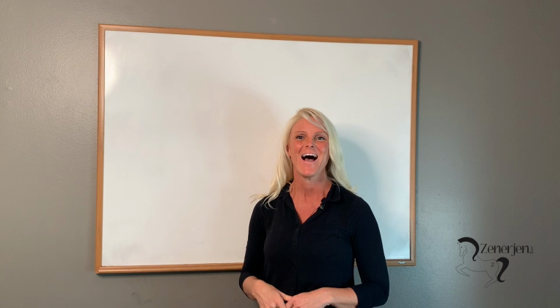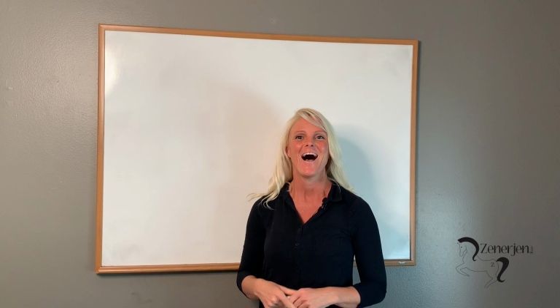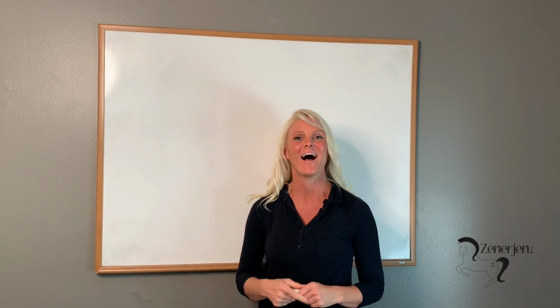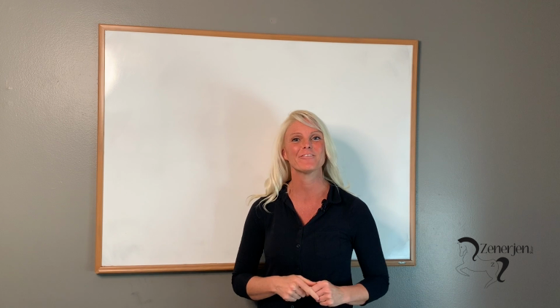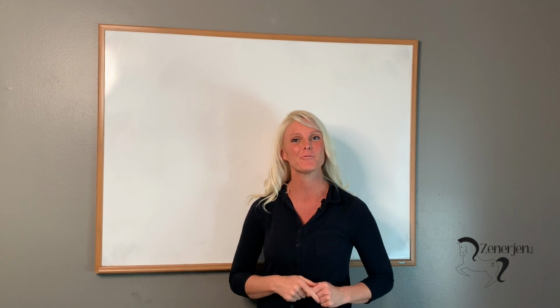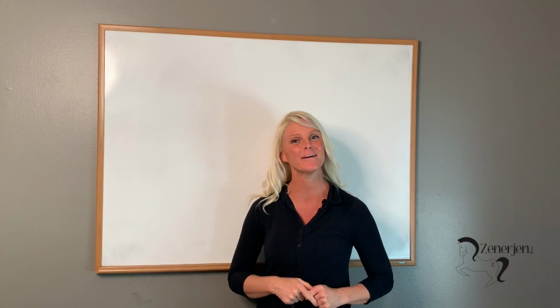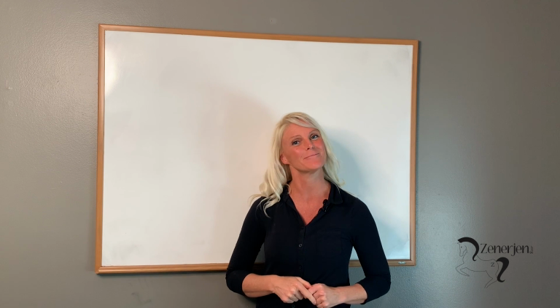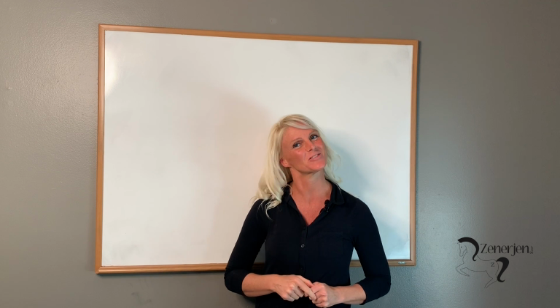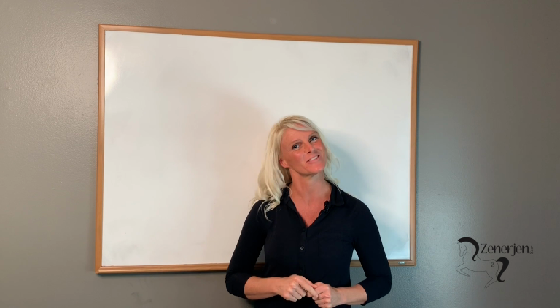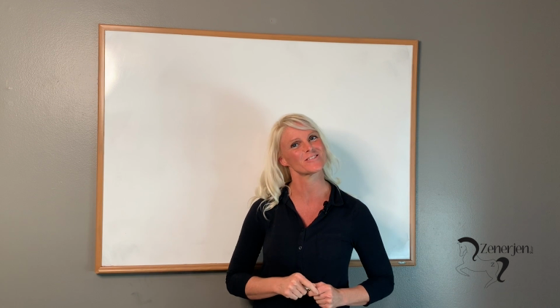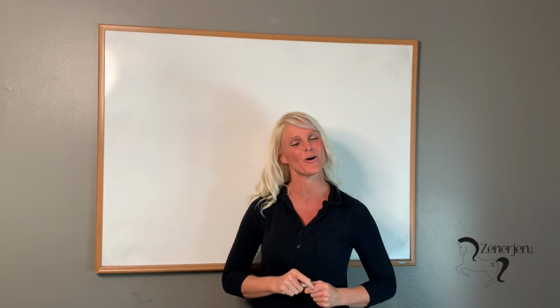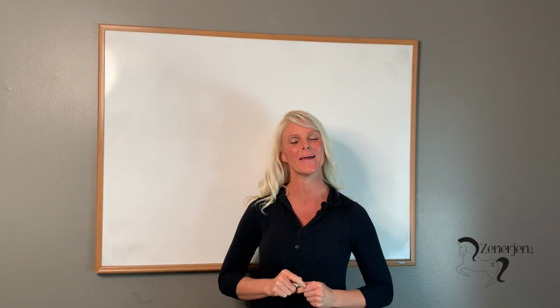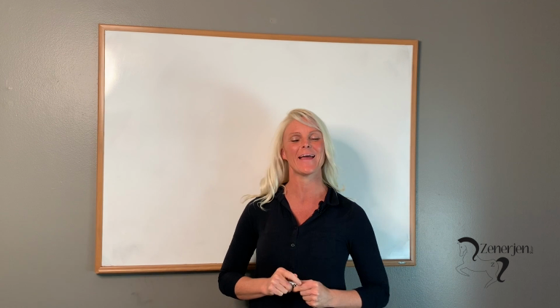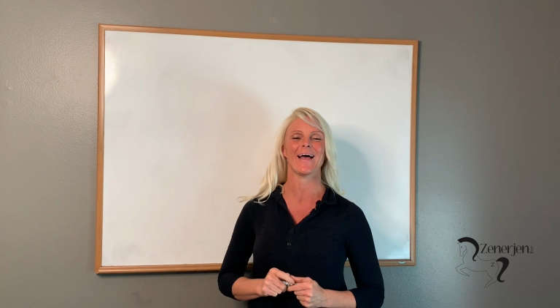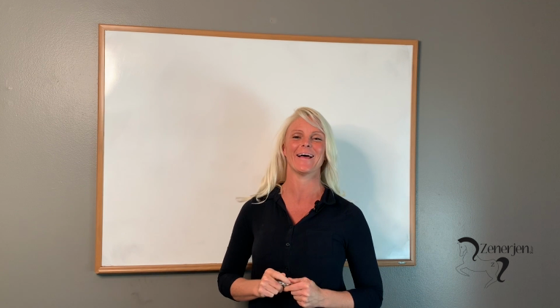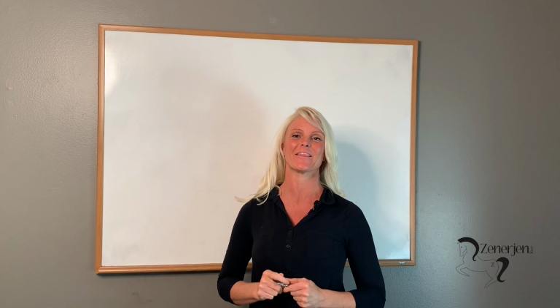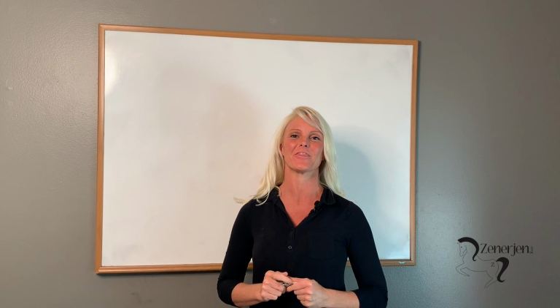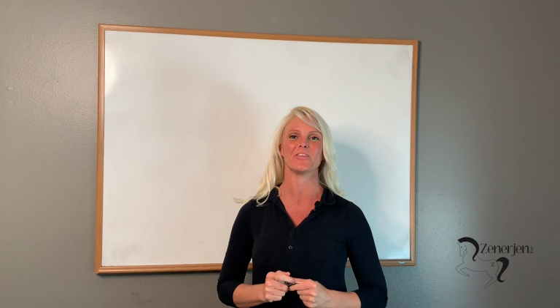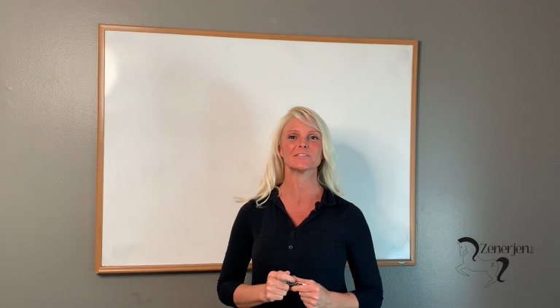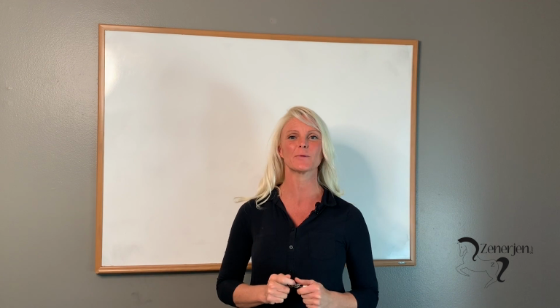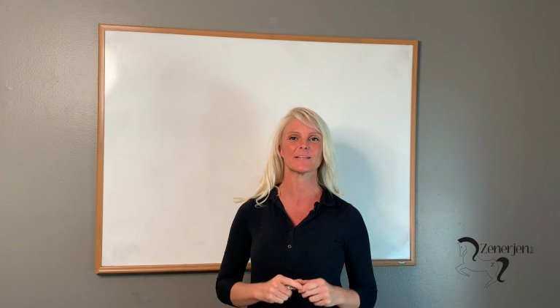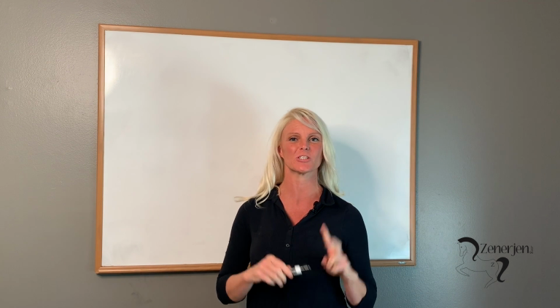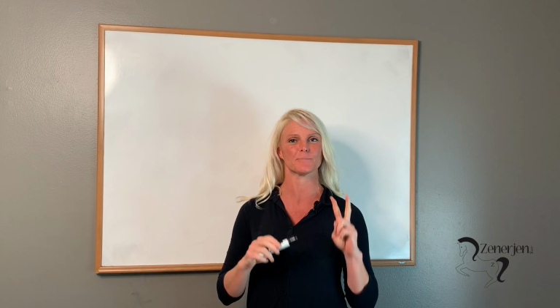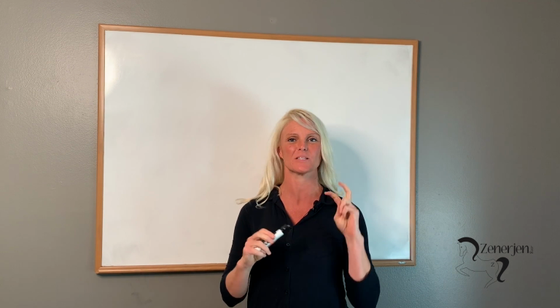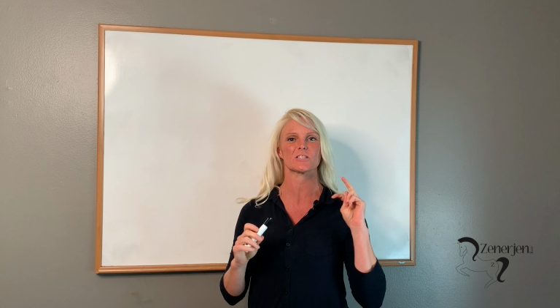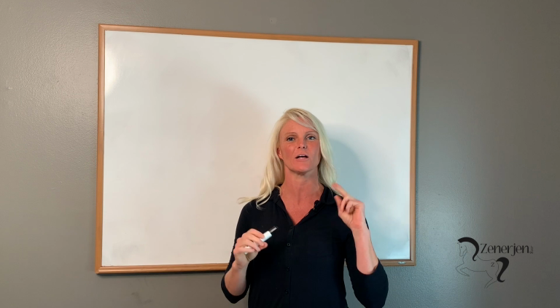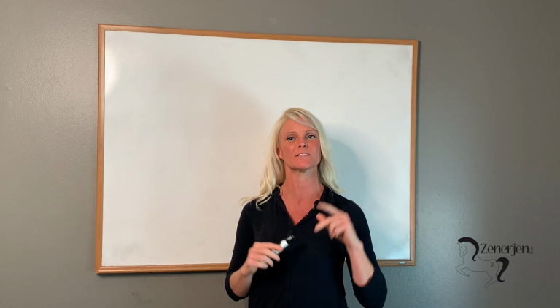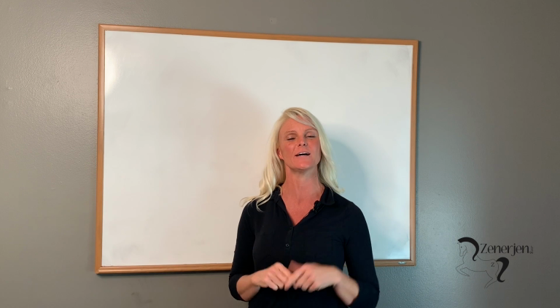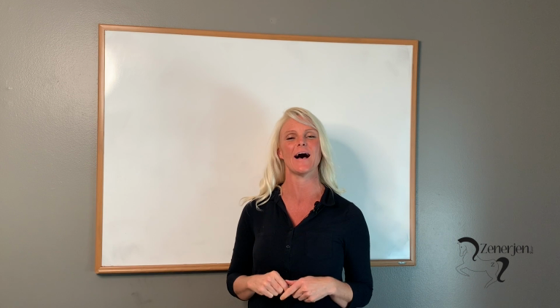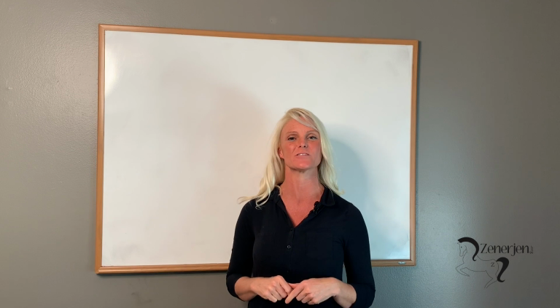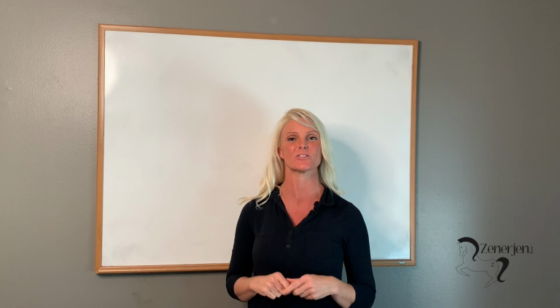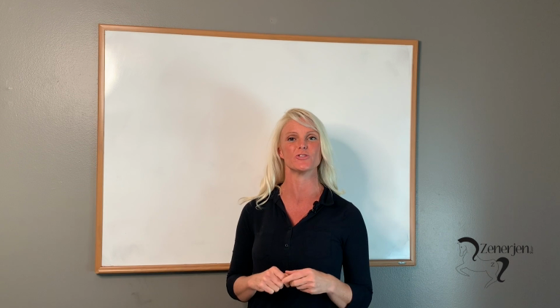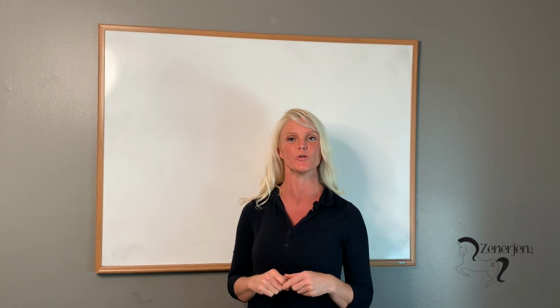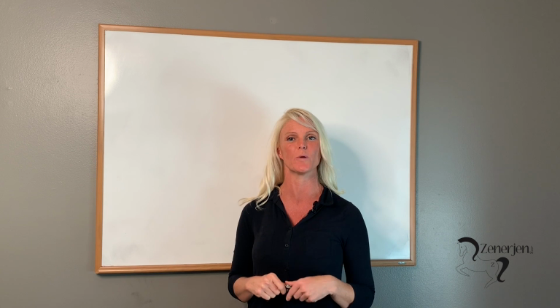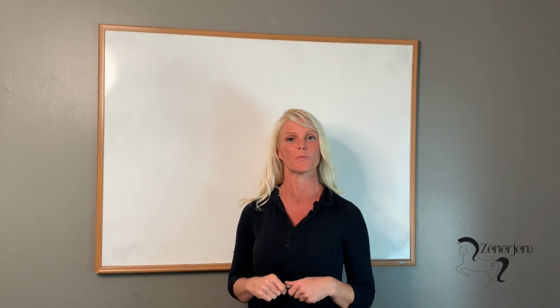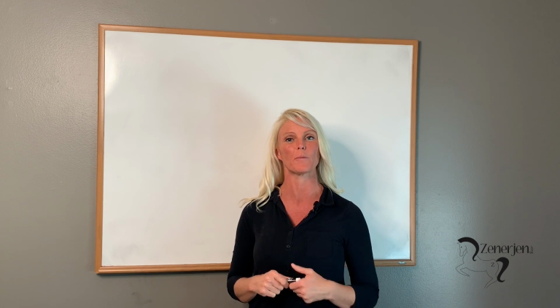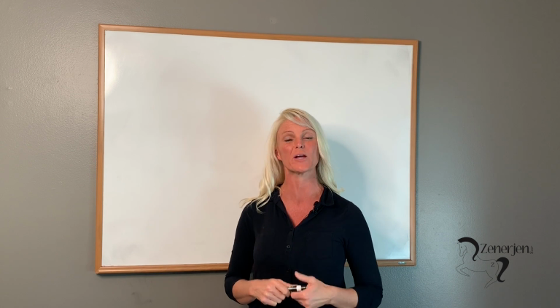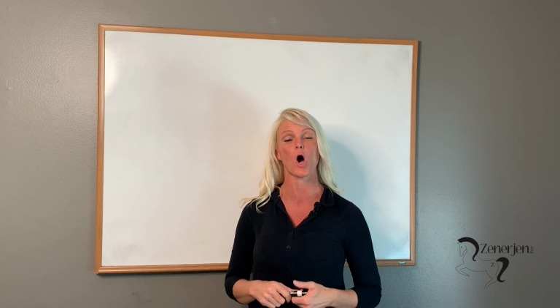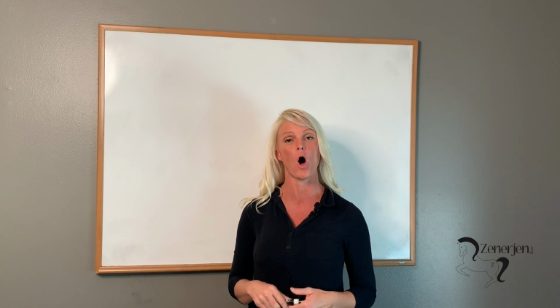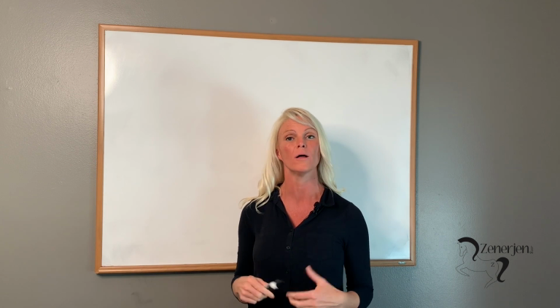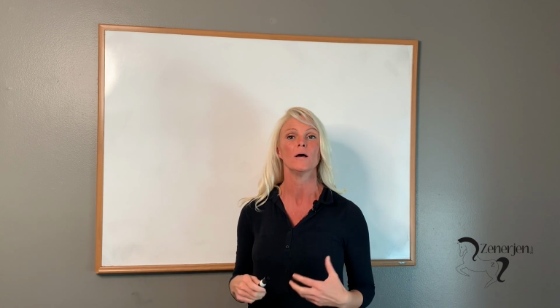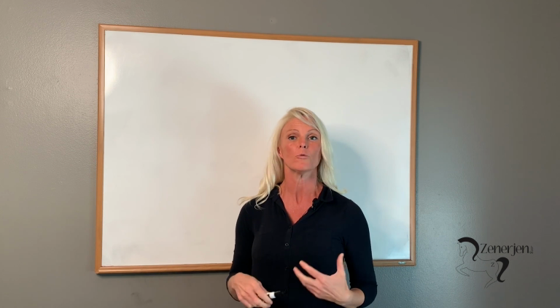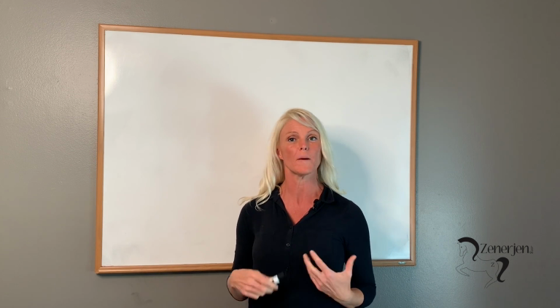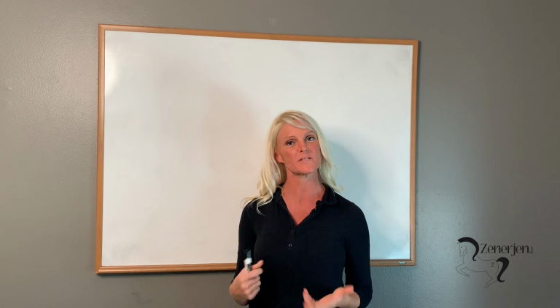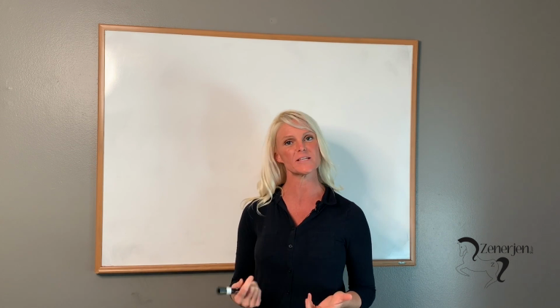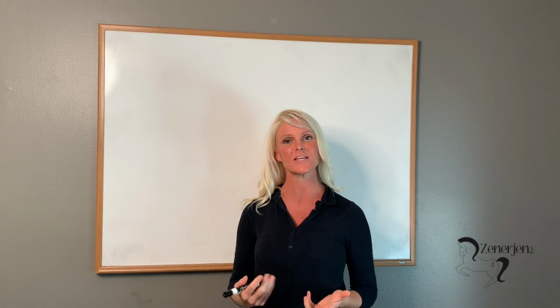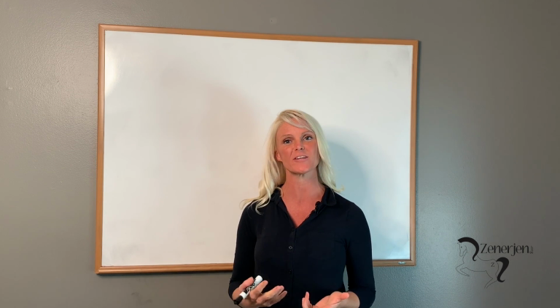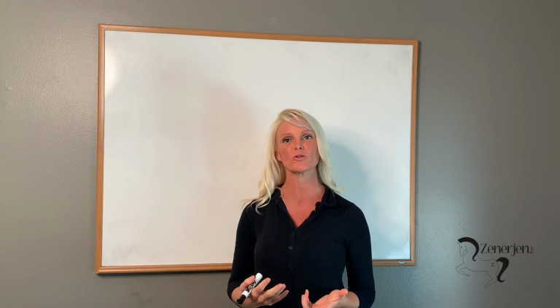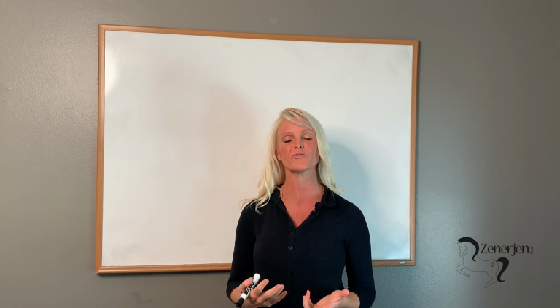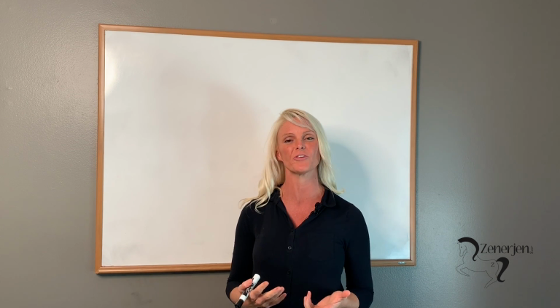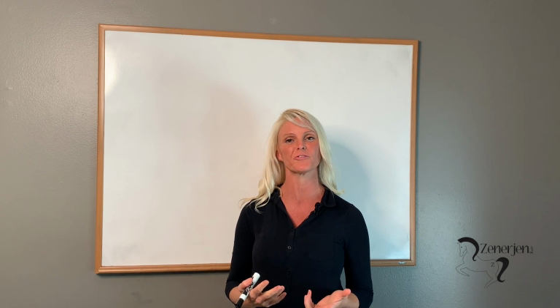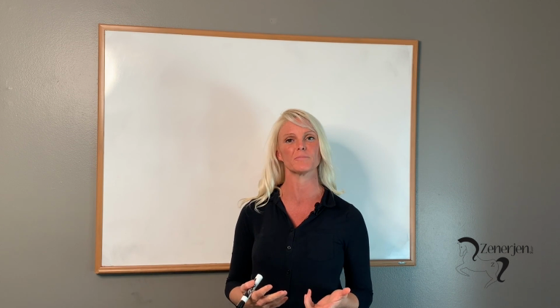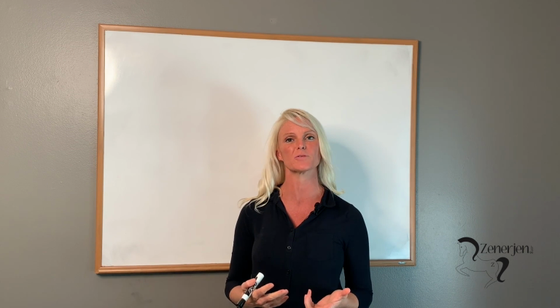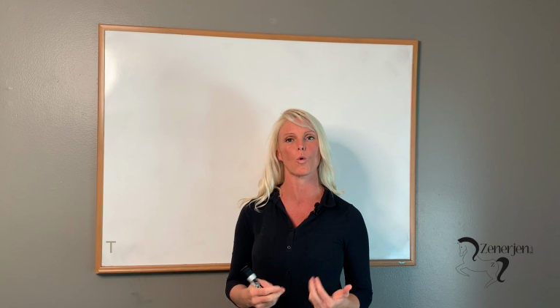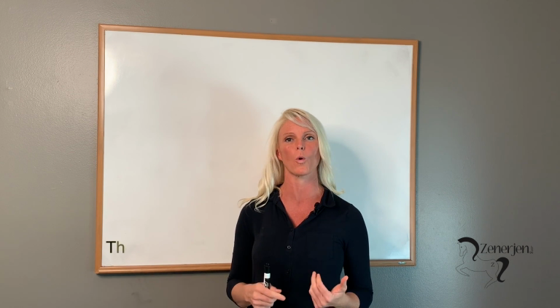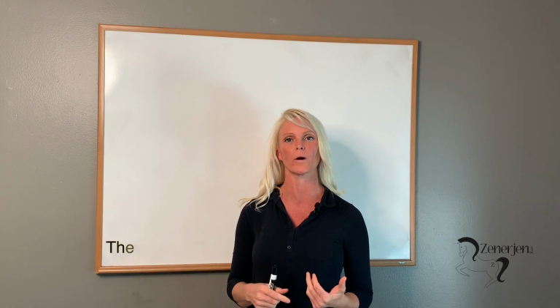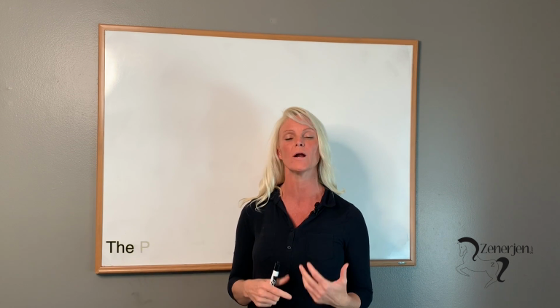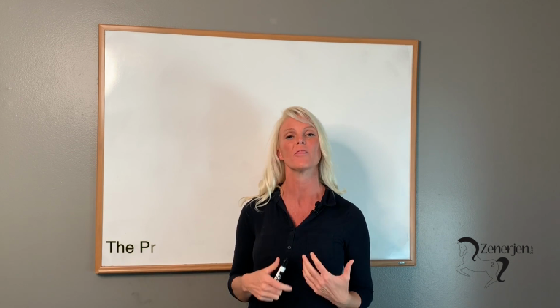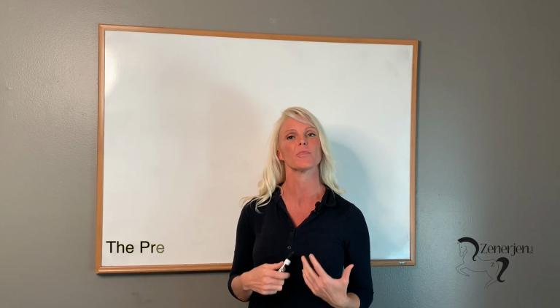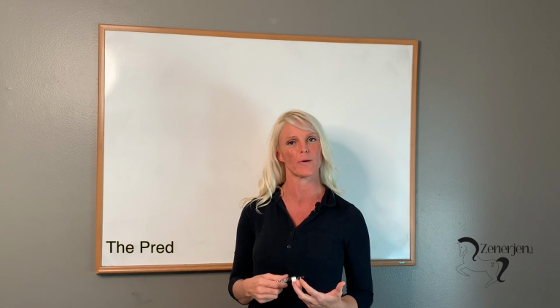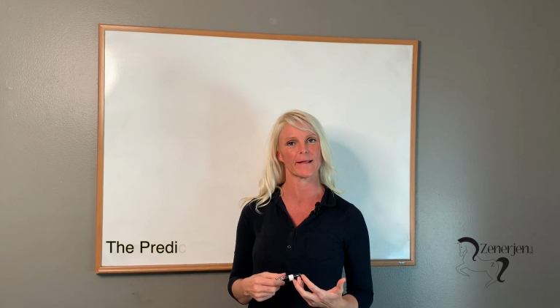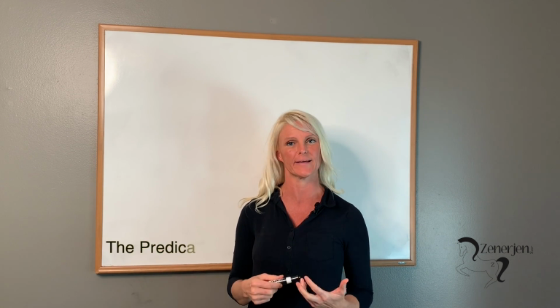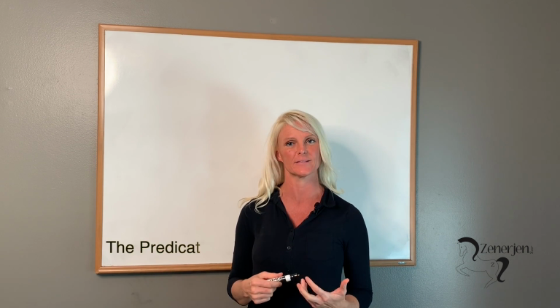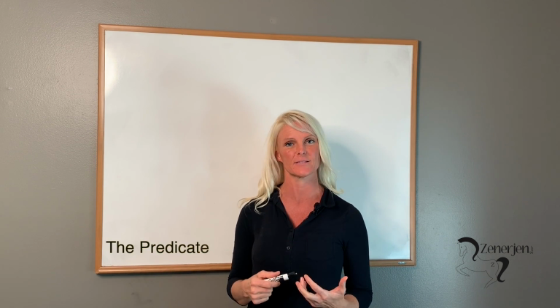Hi everyone, I'm Jen Zoe and this week's Tips and Salsa has to do with what we call representational systems or the predicates.